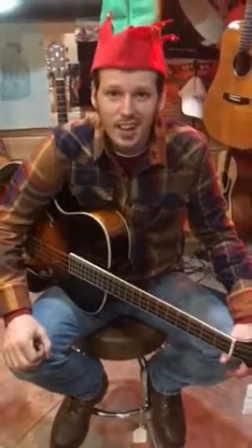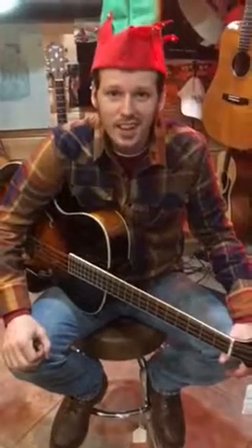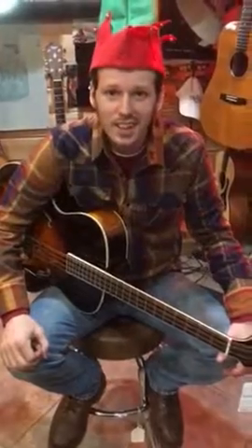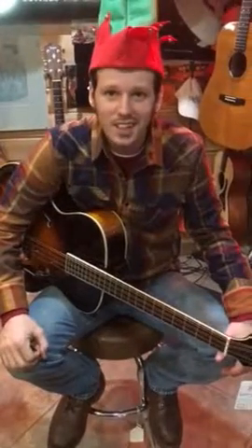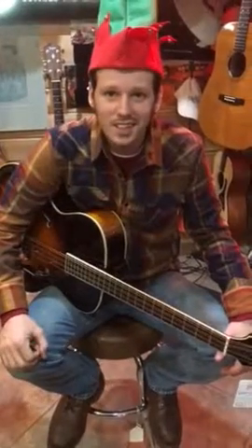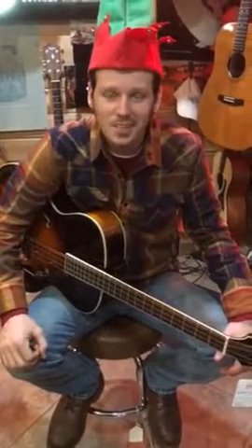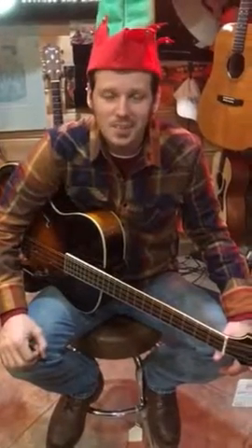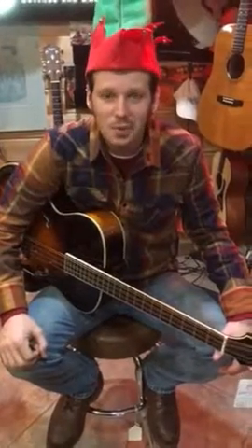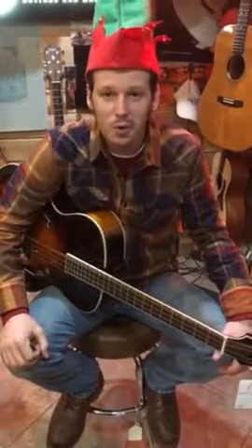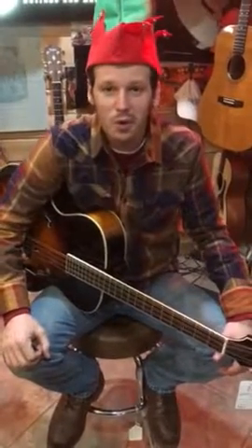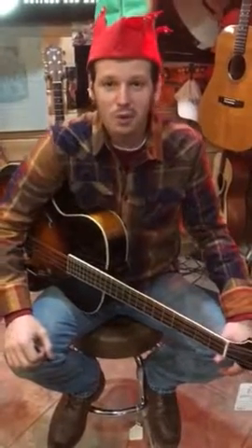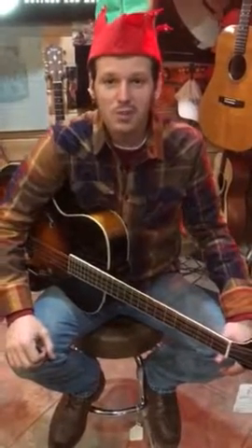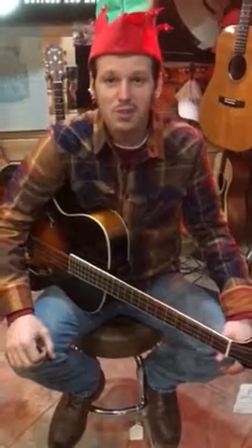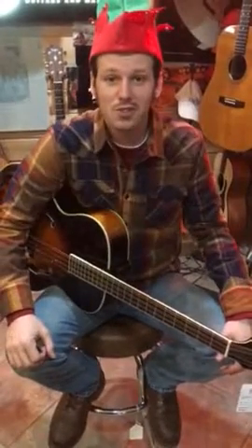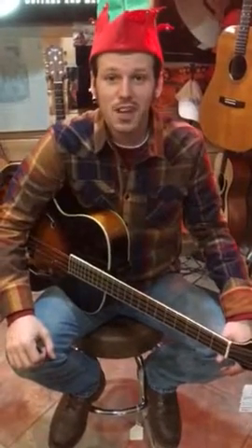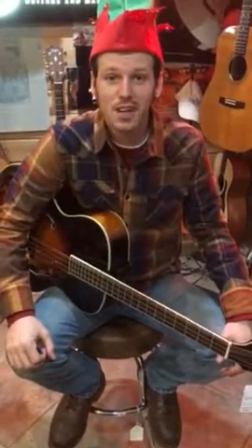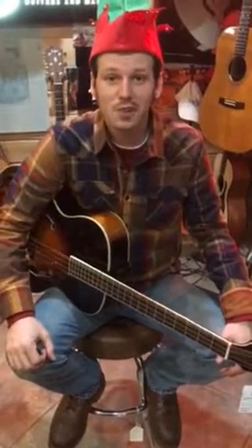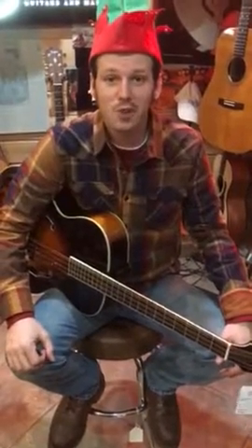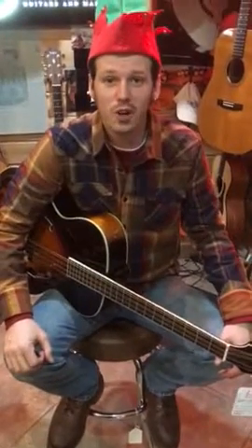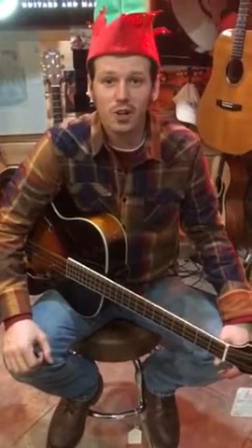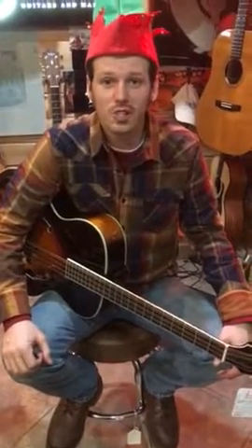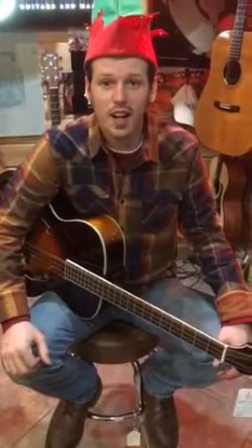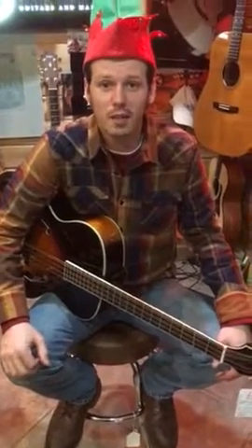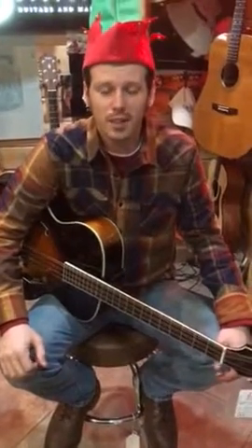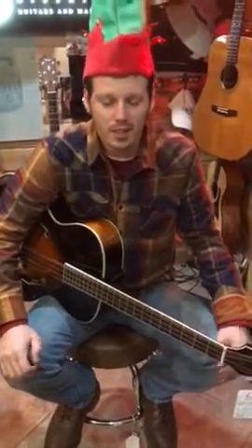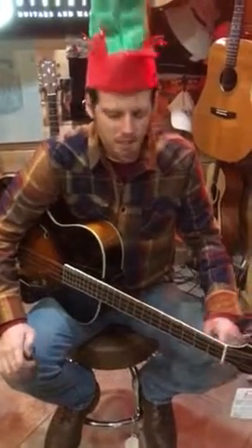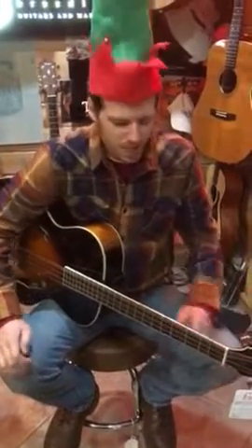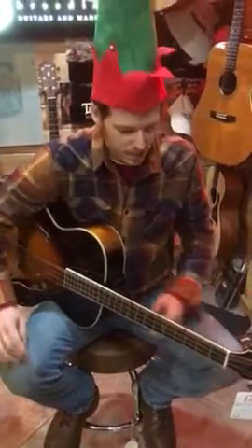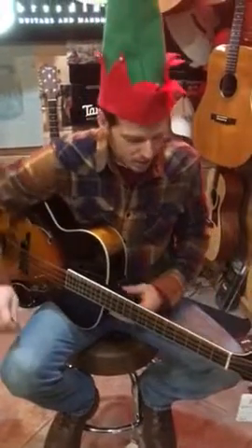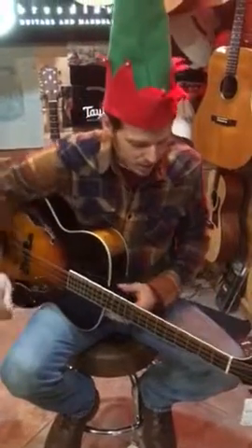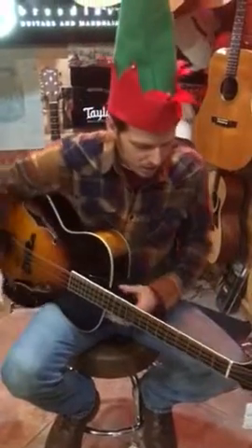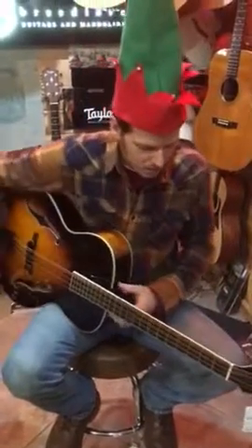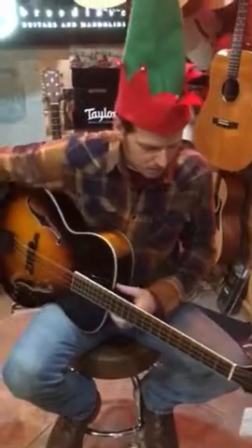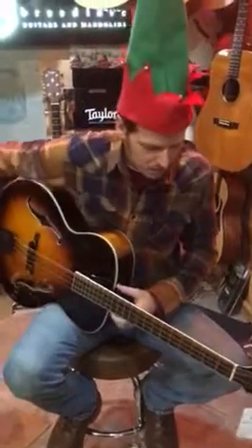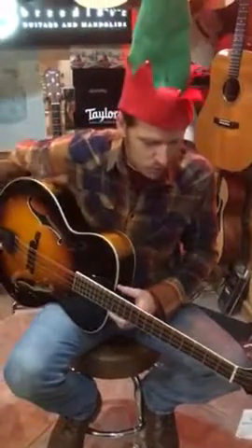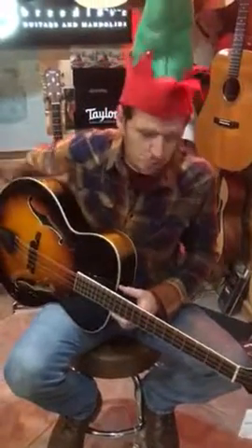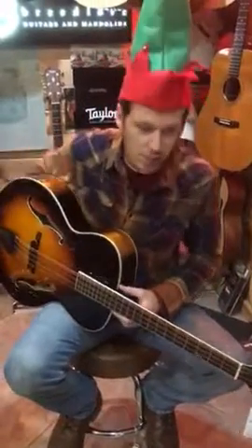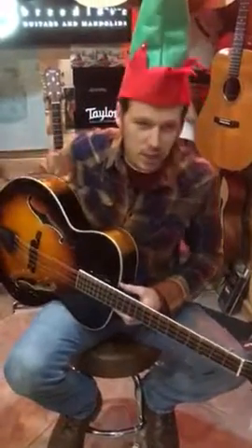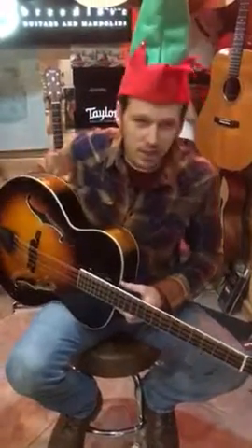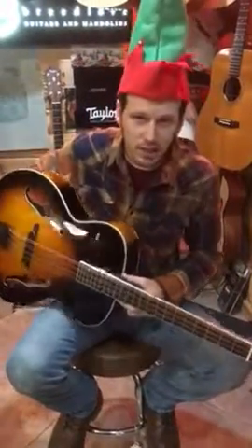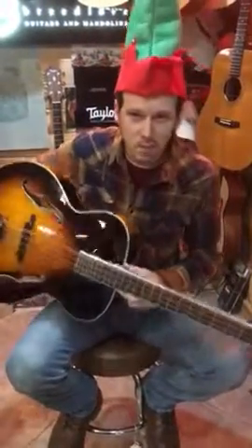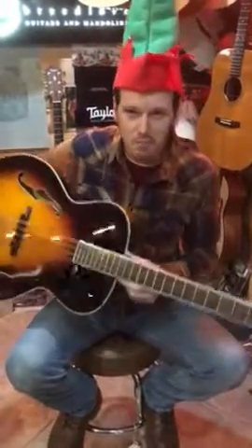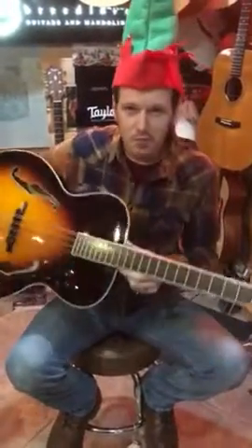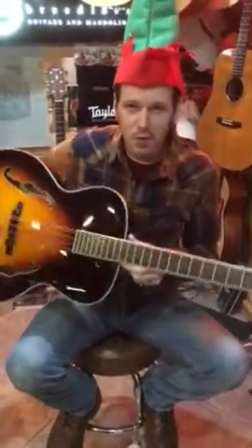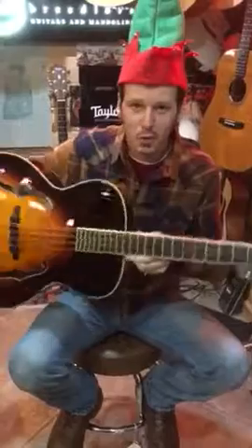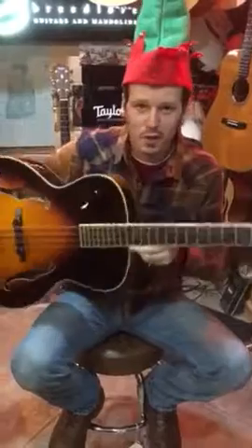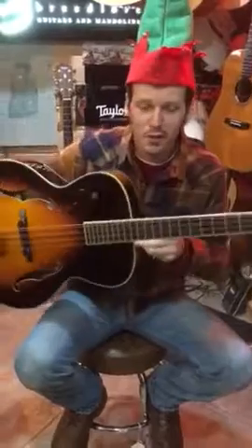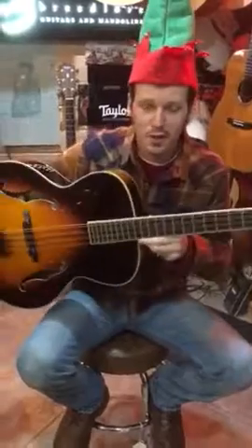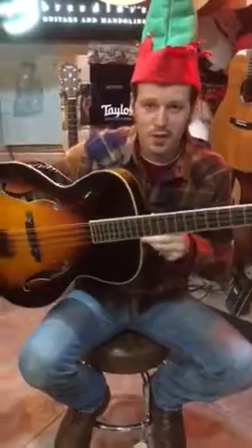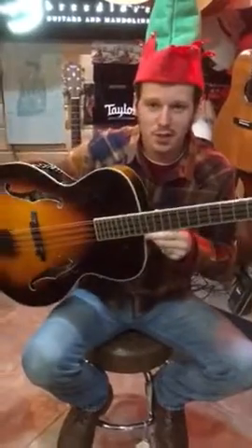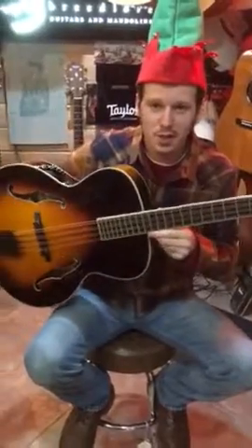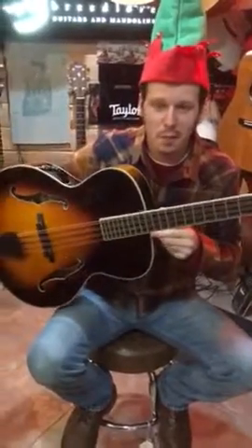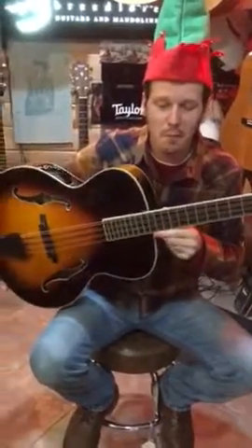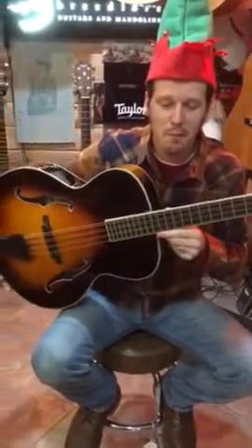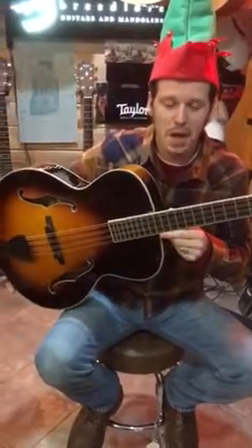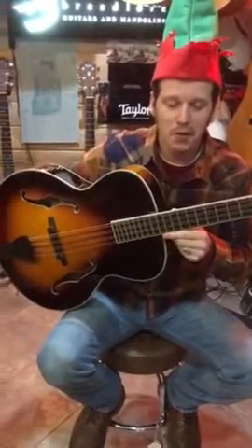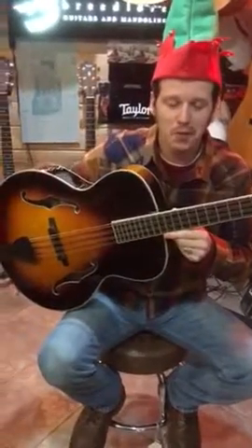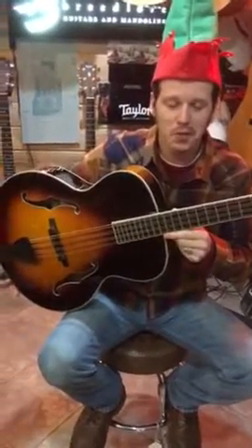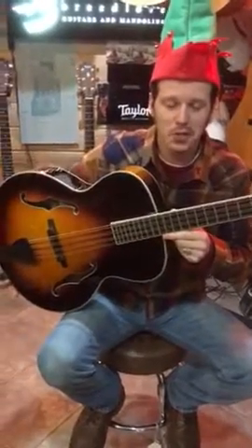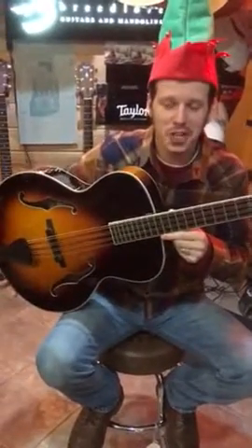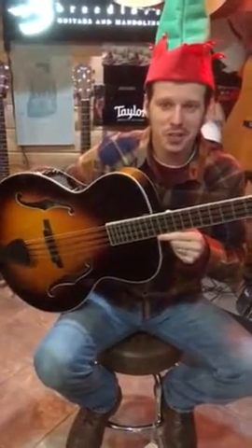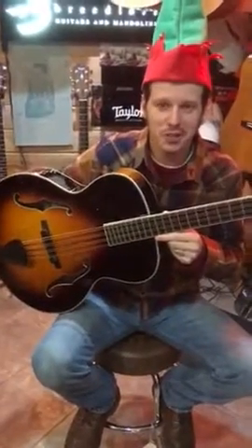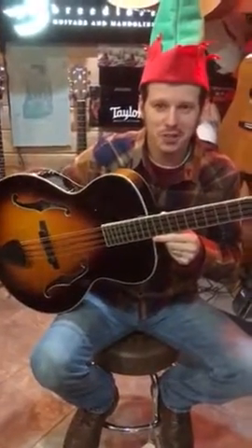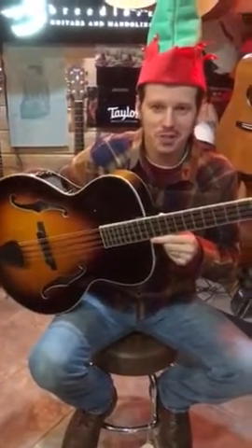Hi kids, welcome to Santa's Workshop. This week we're featuring mandocellos.